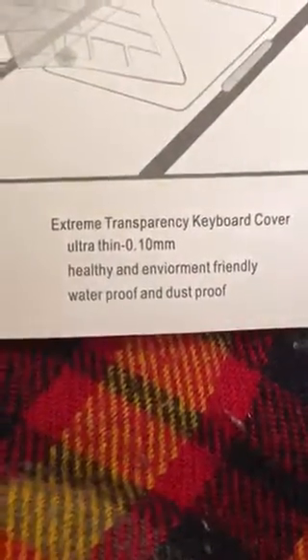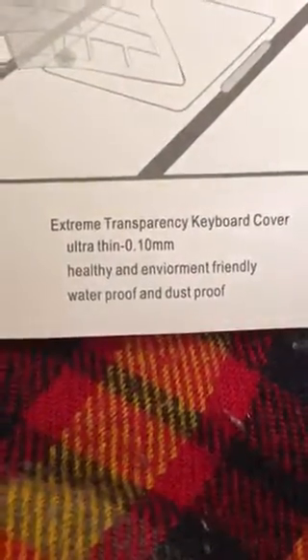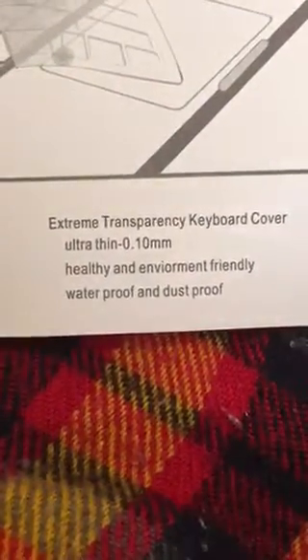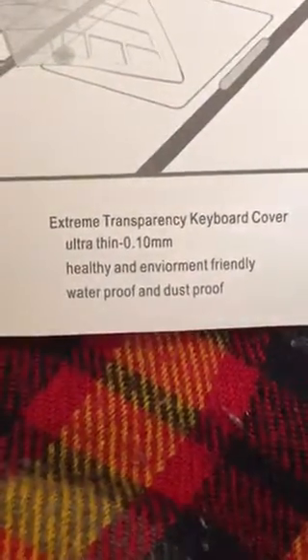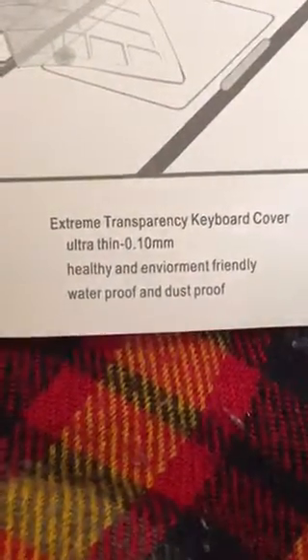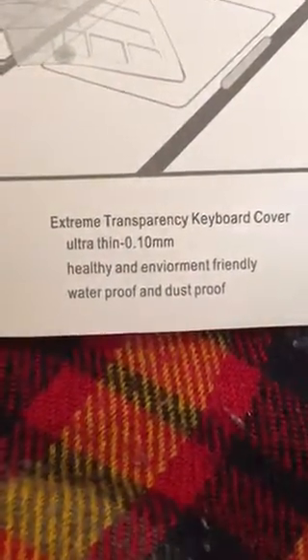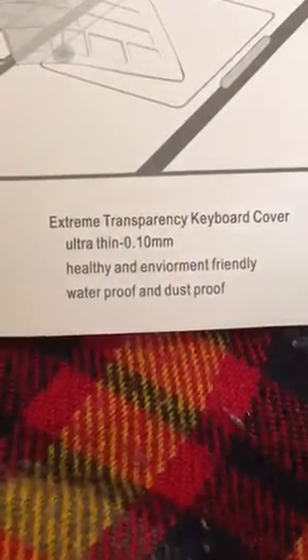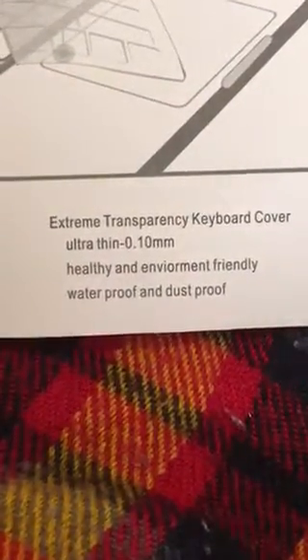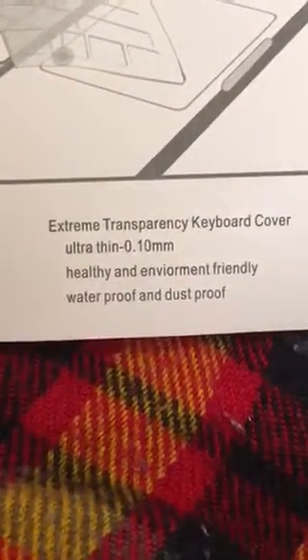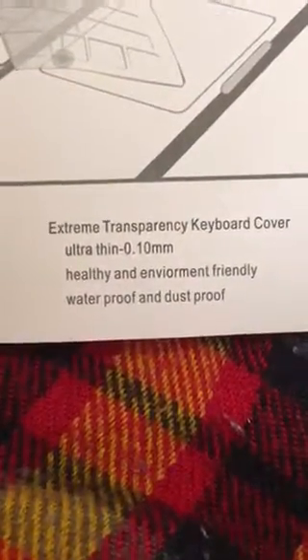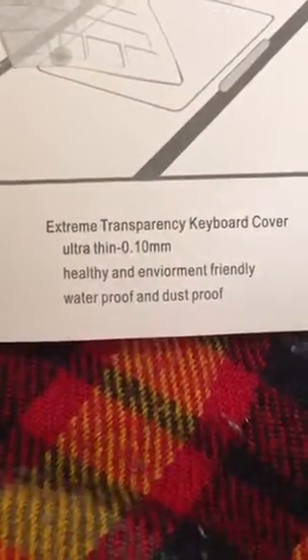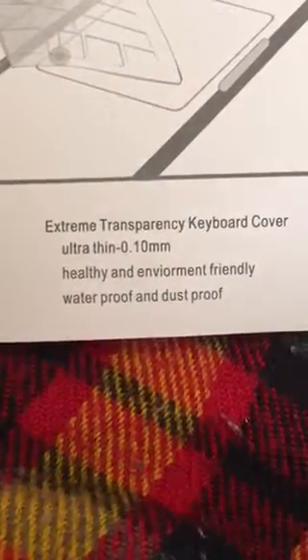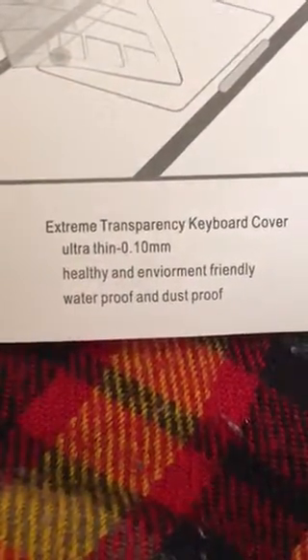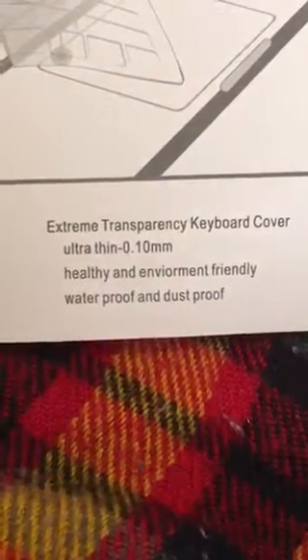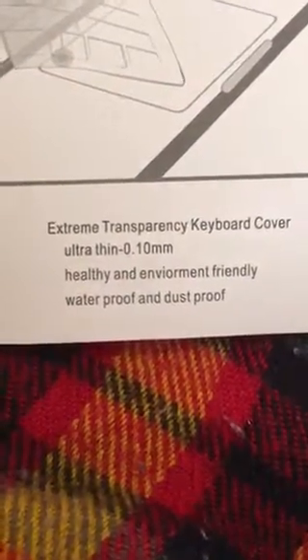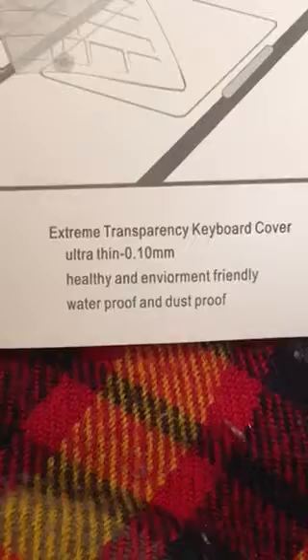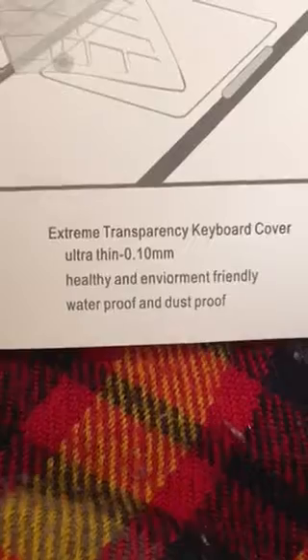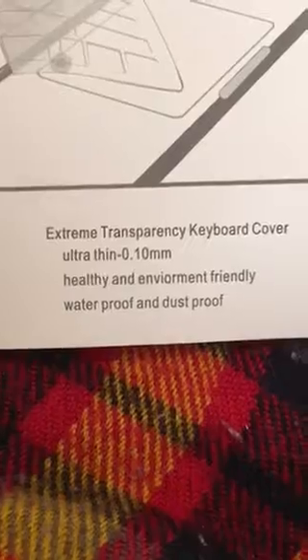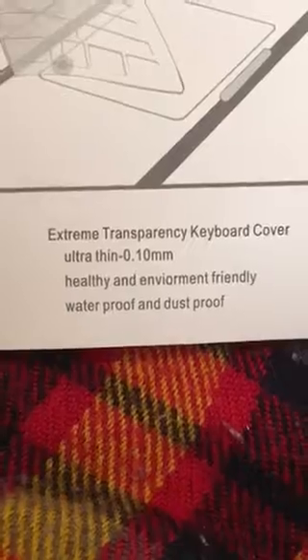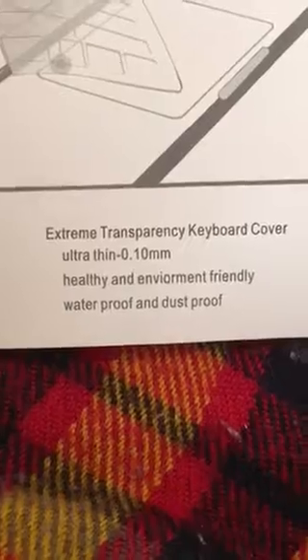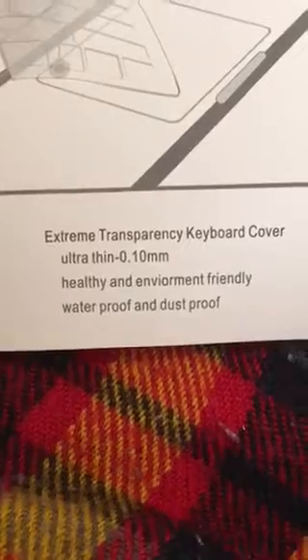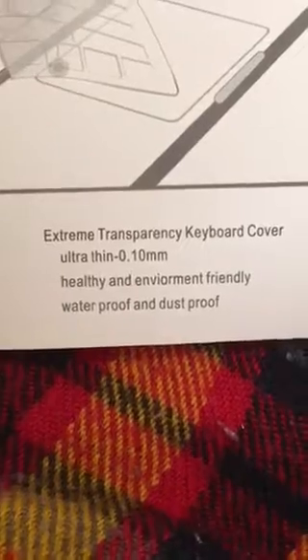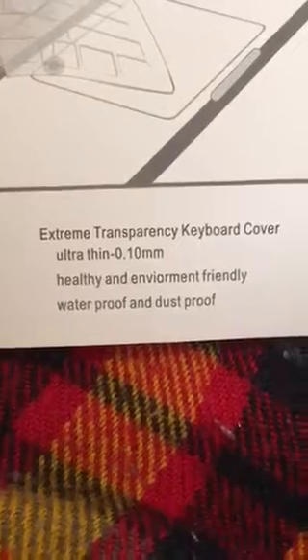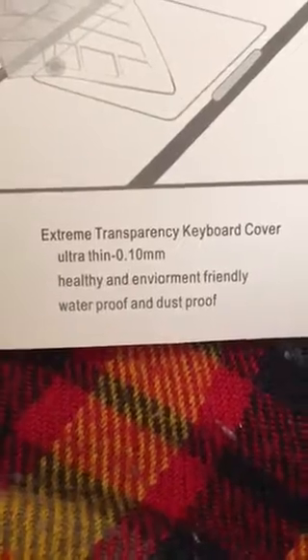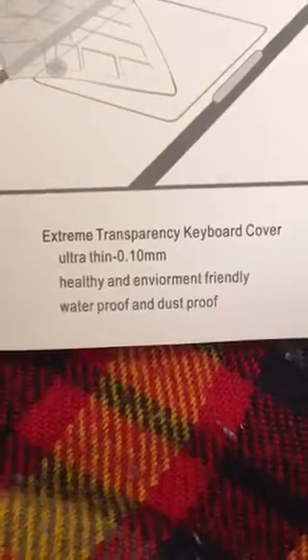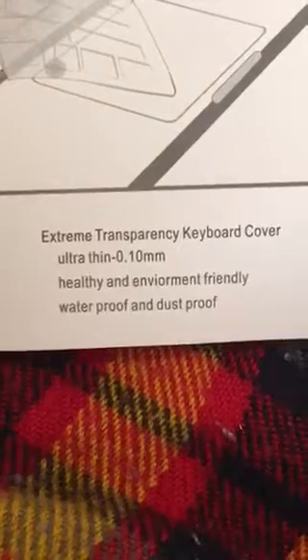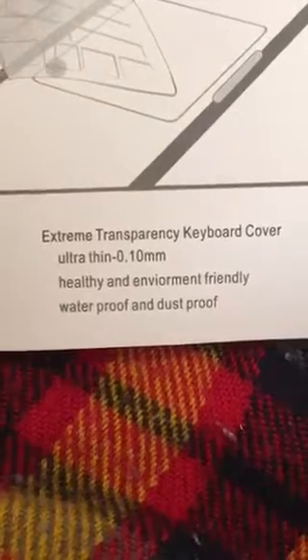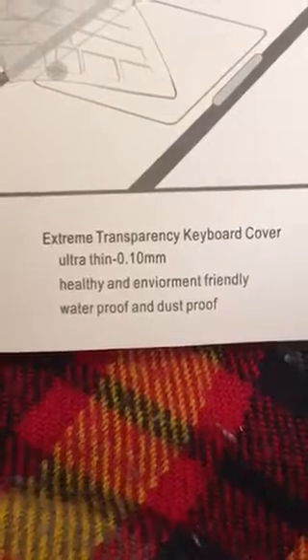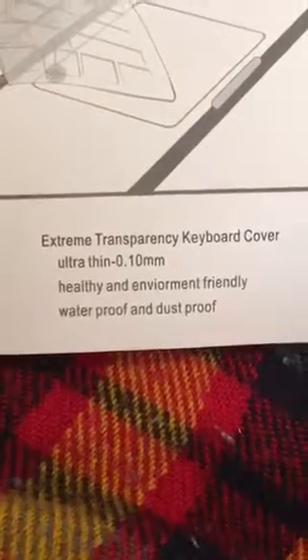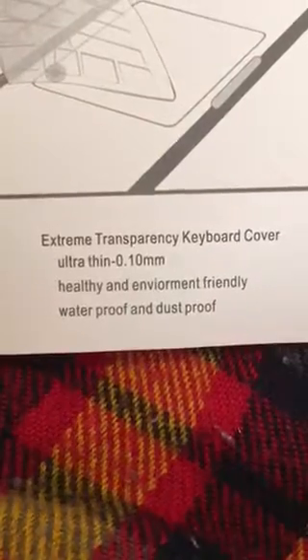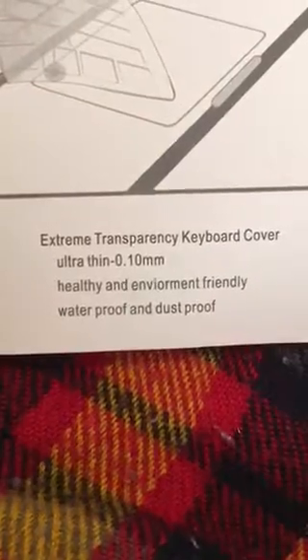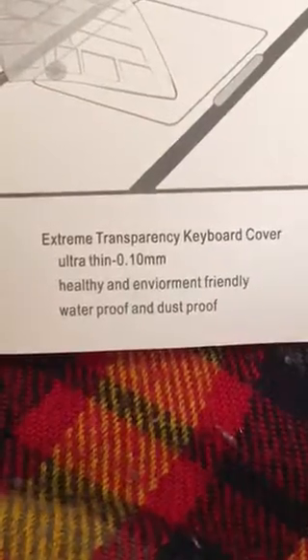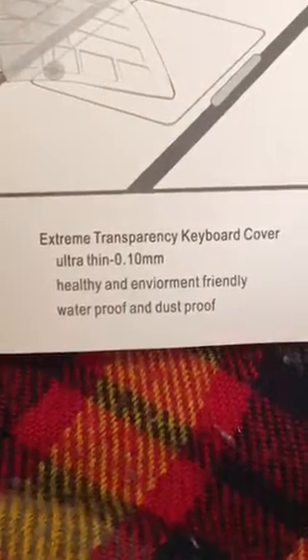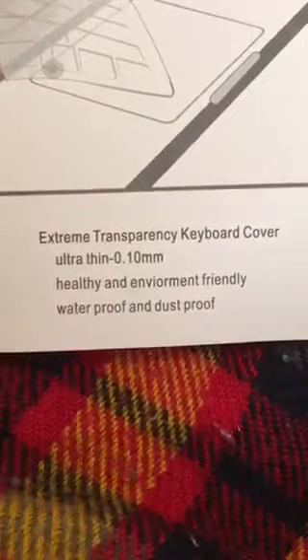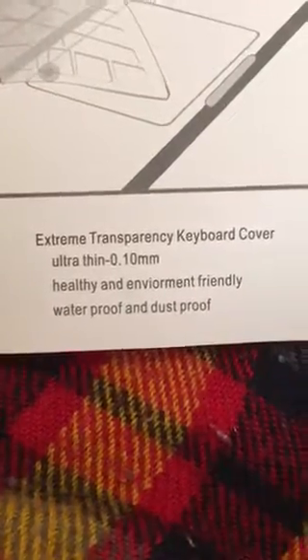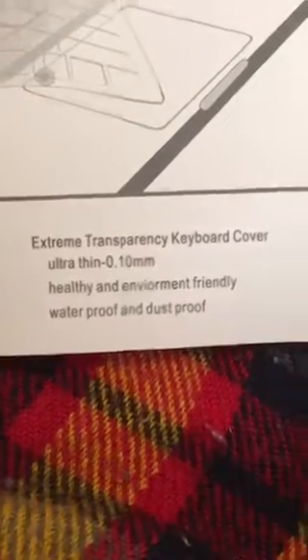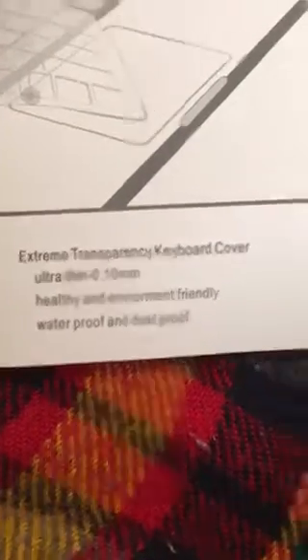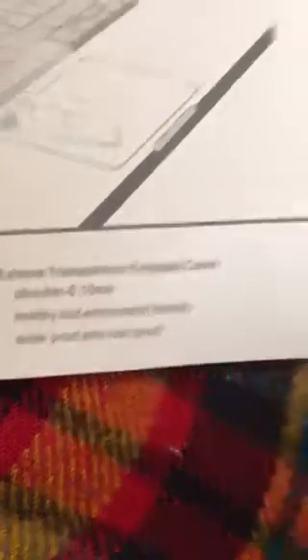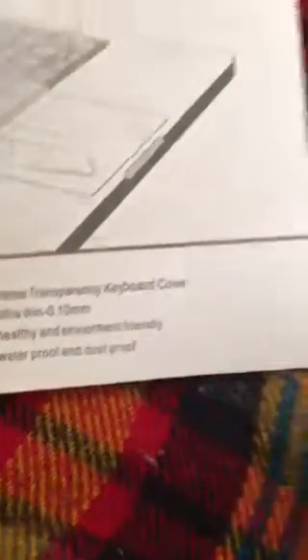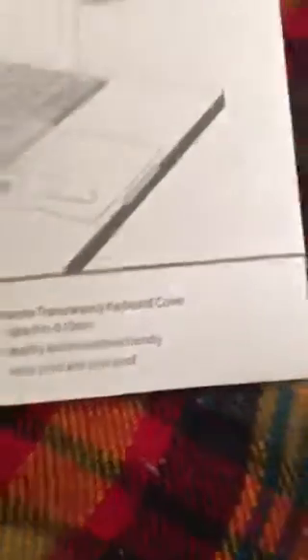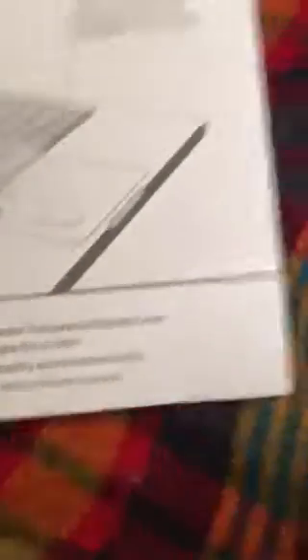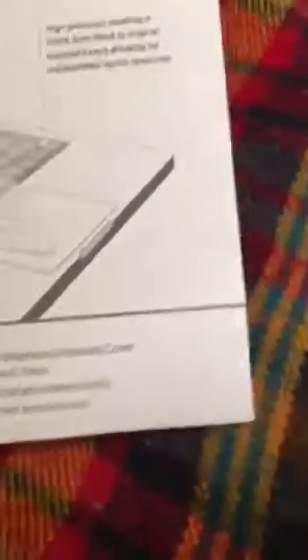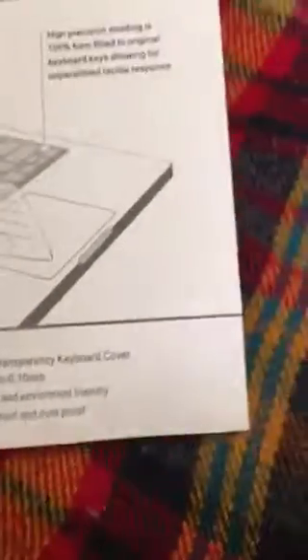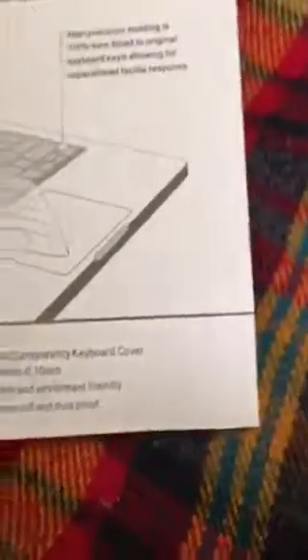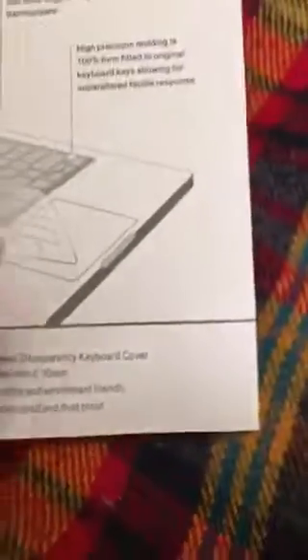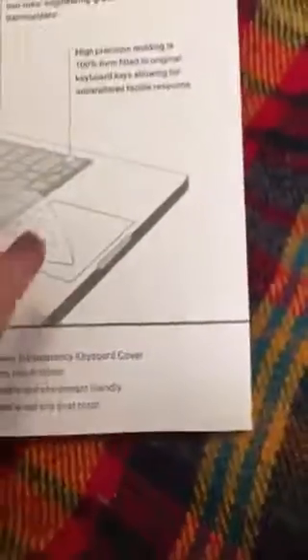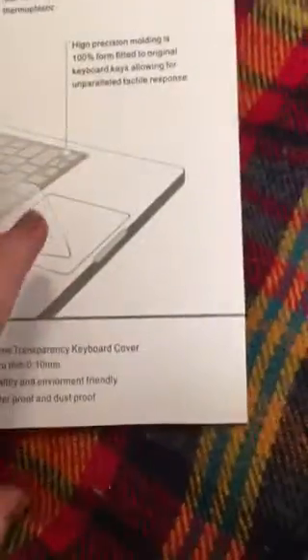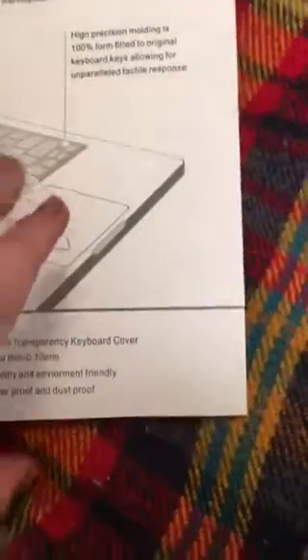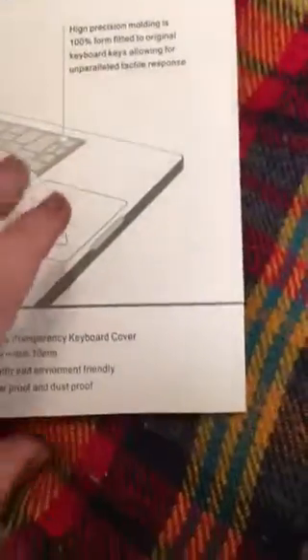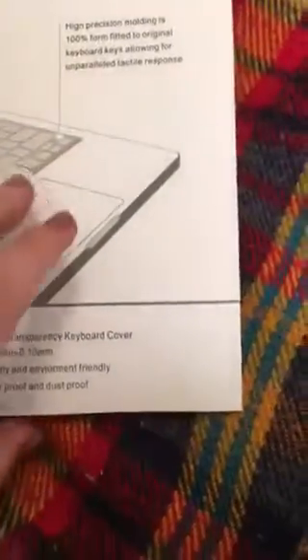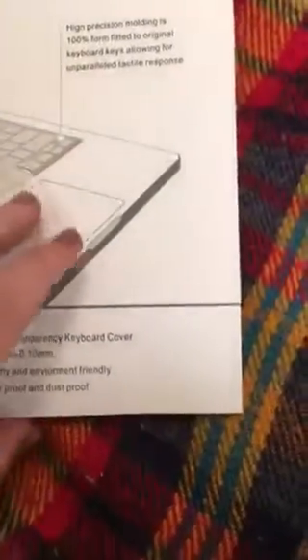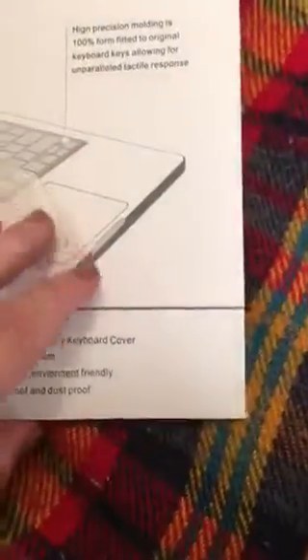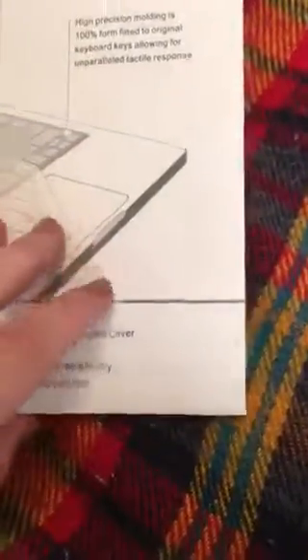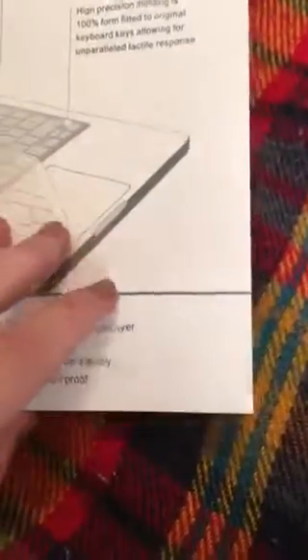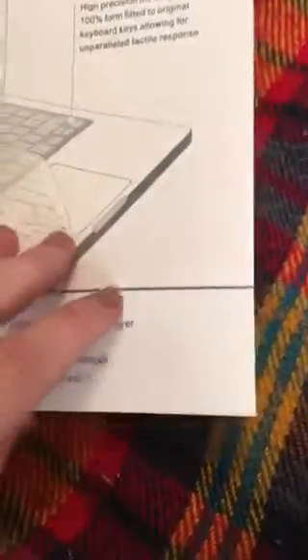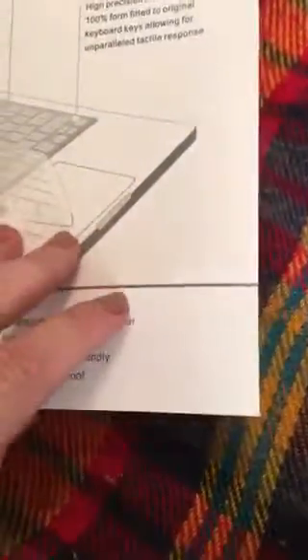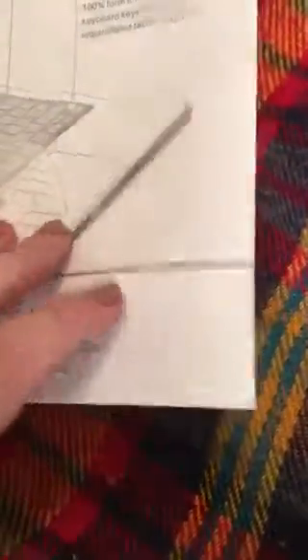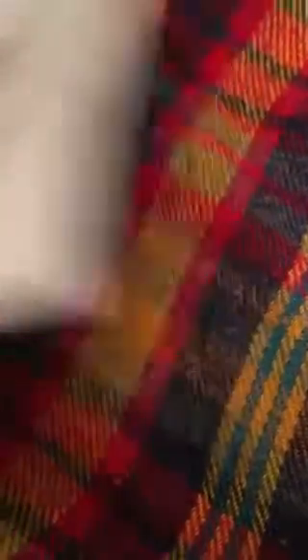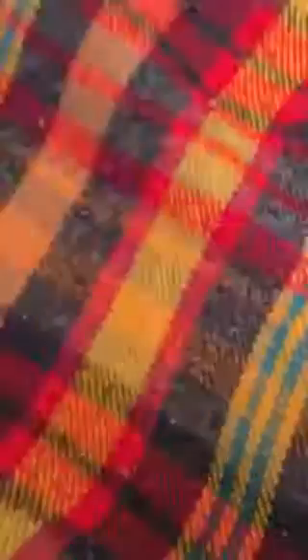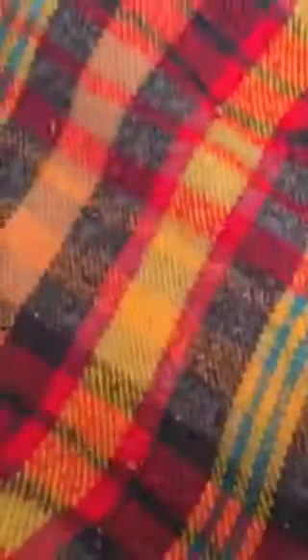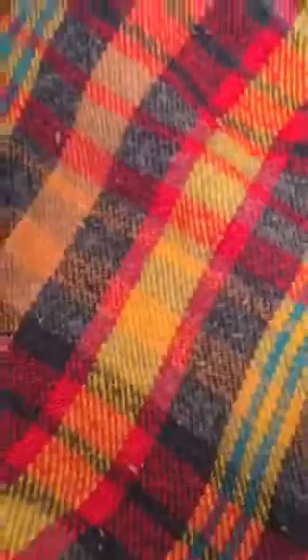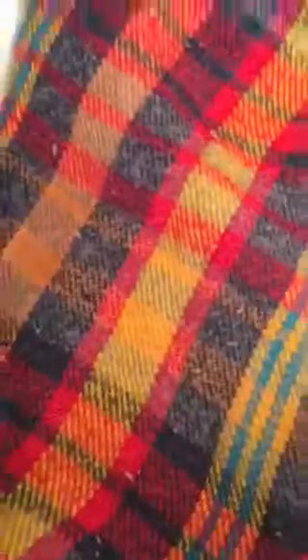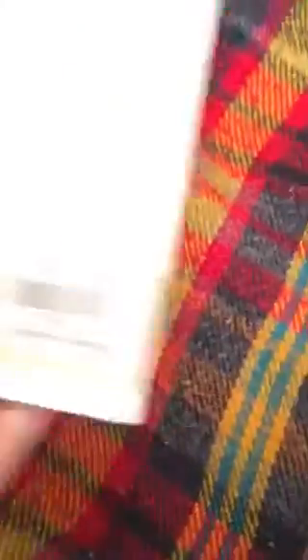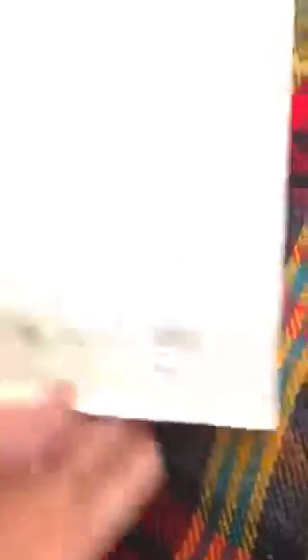It's got an ultra thin .10 millimeter thickness. It's durable while also thin.